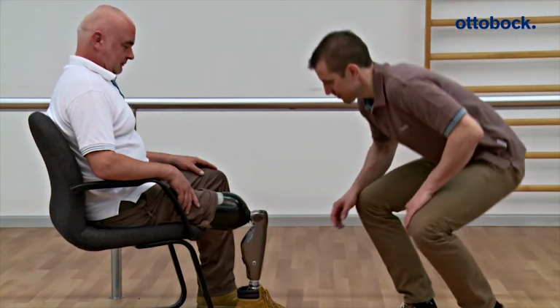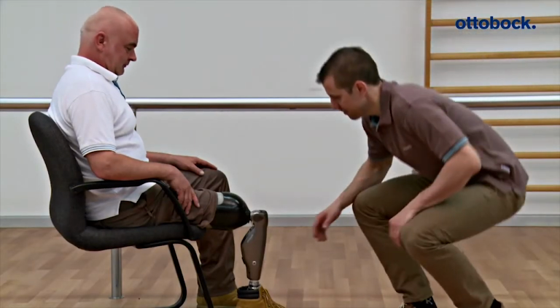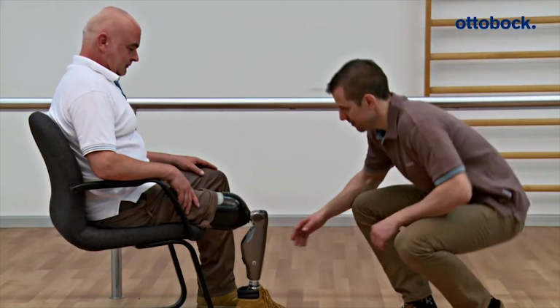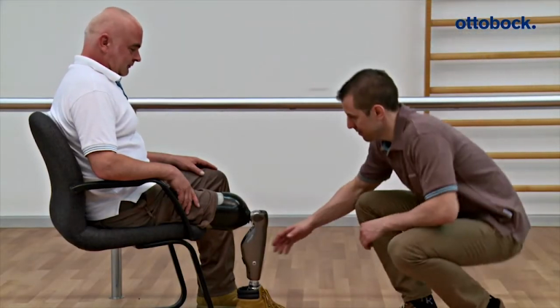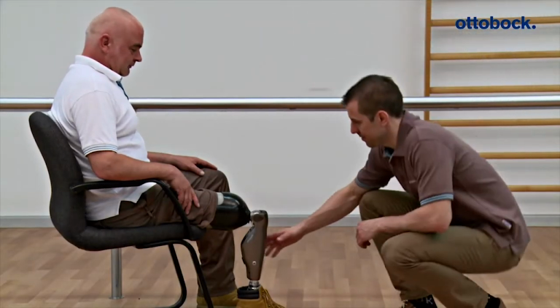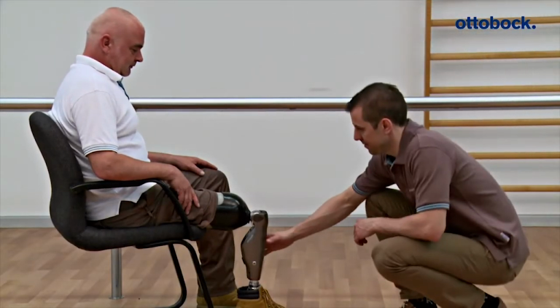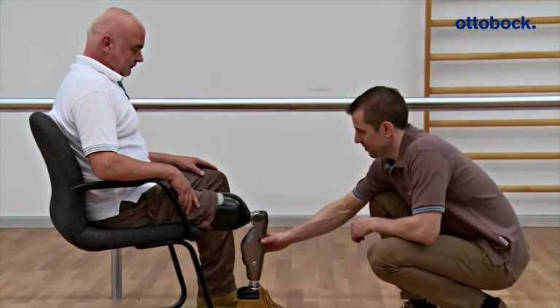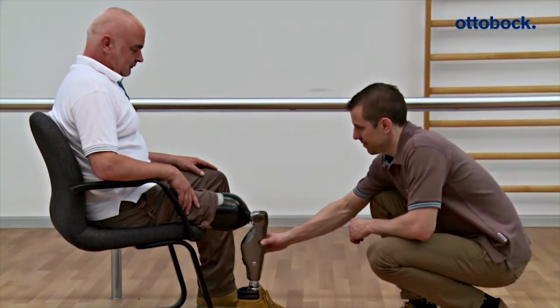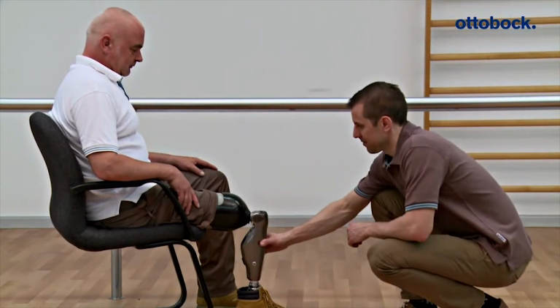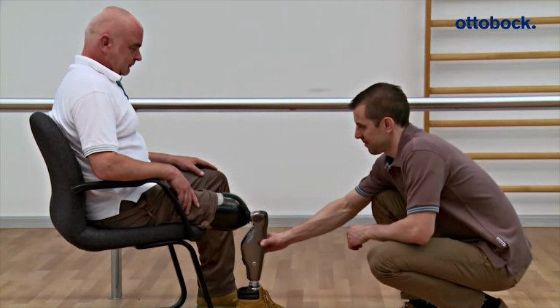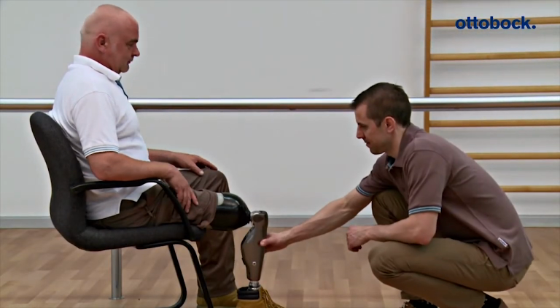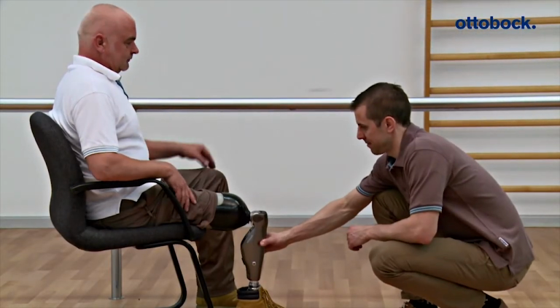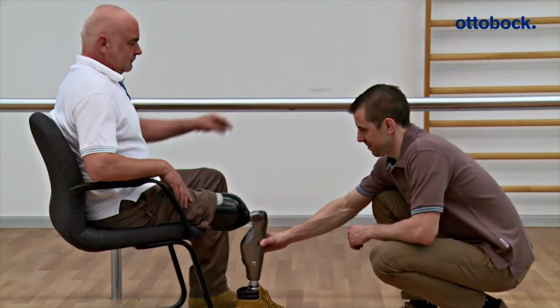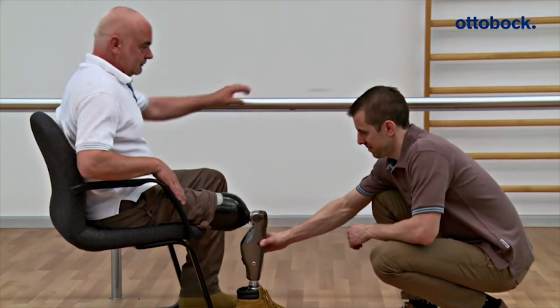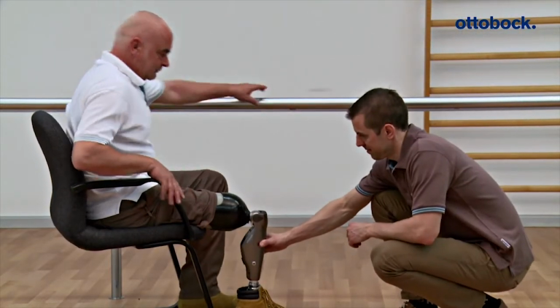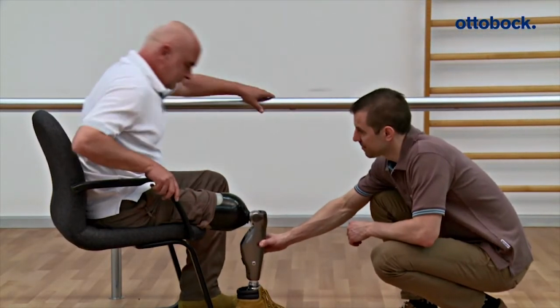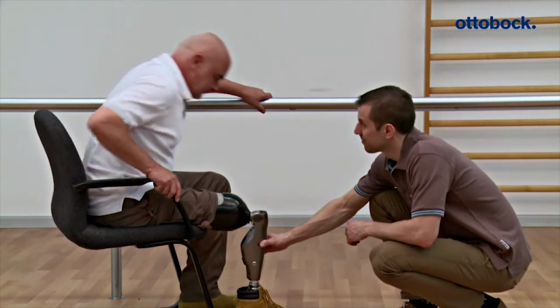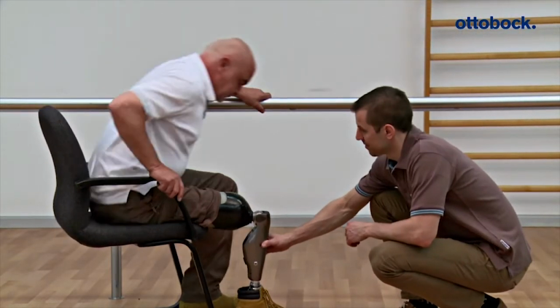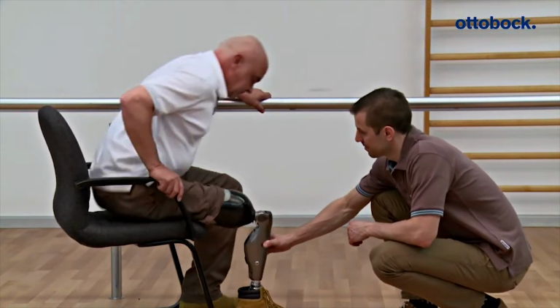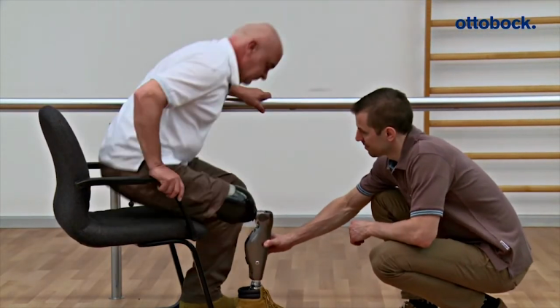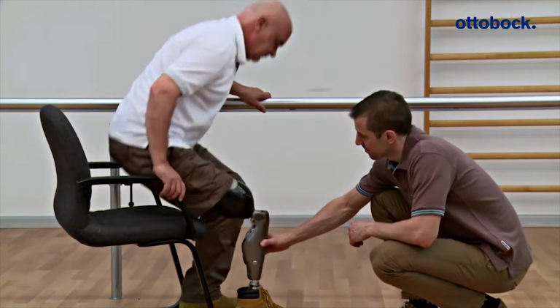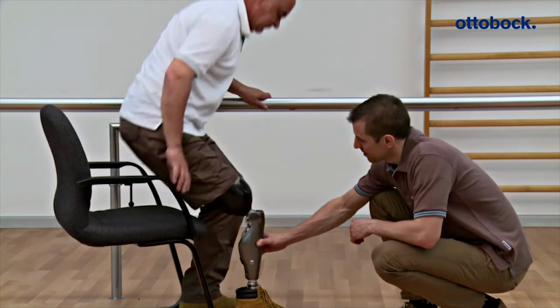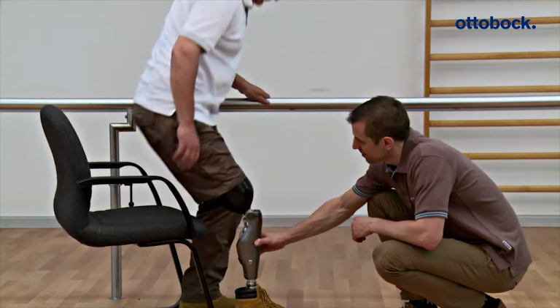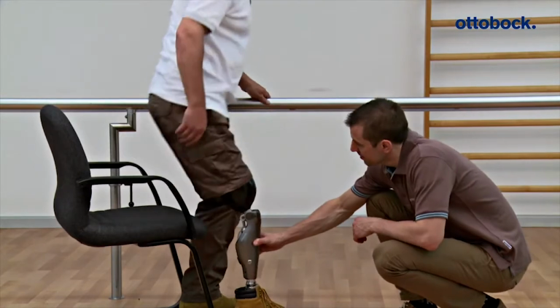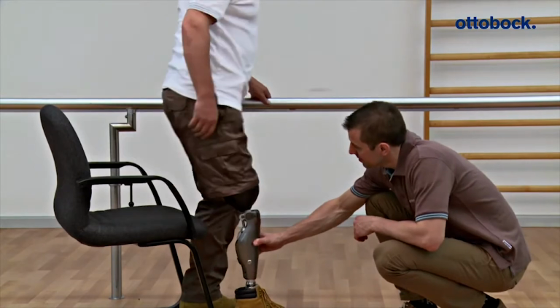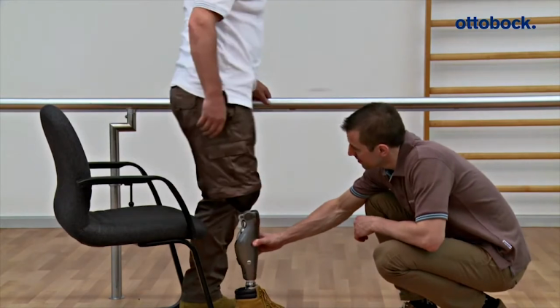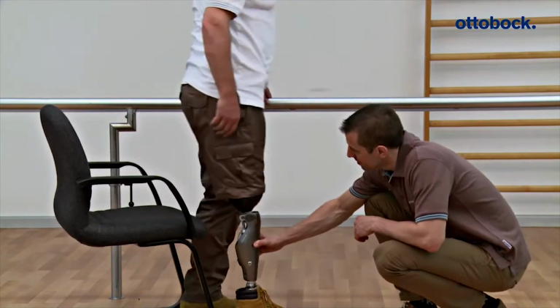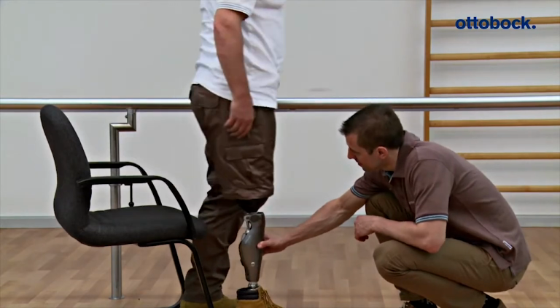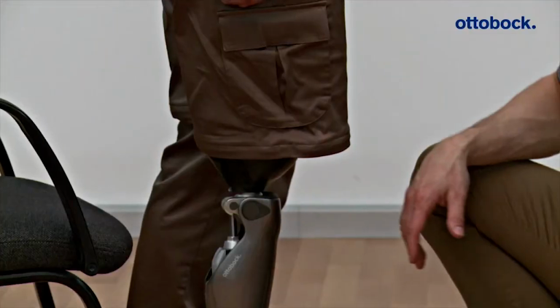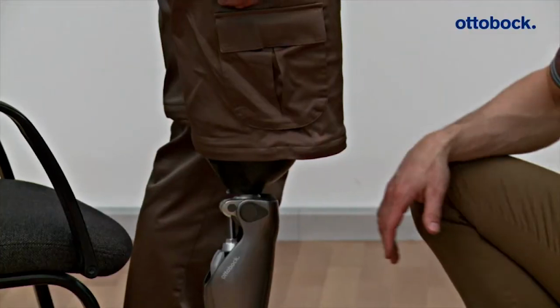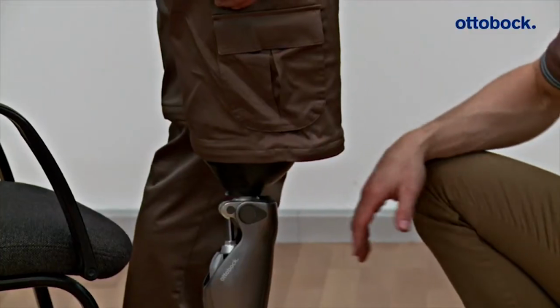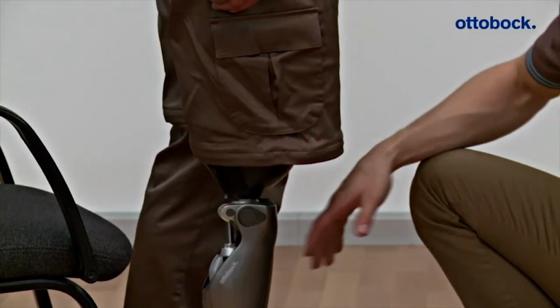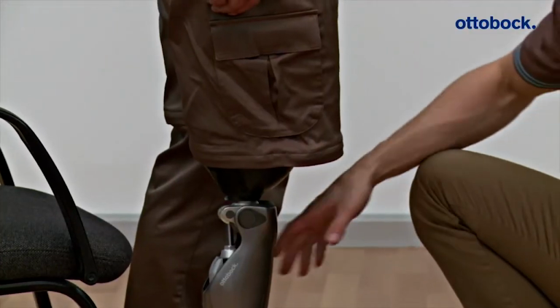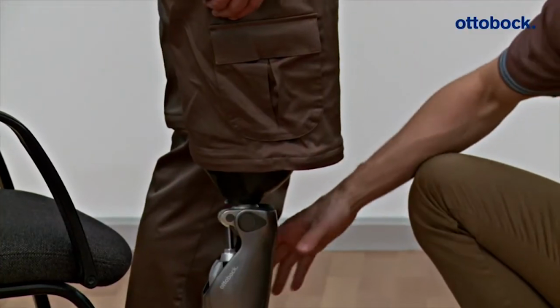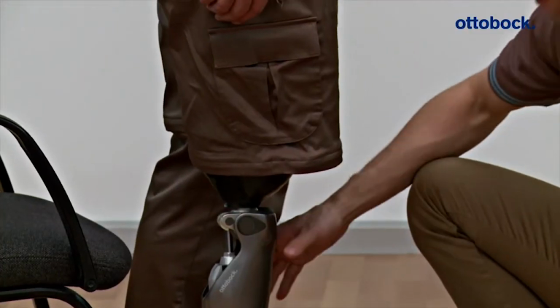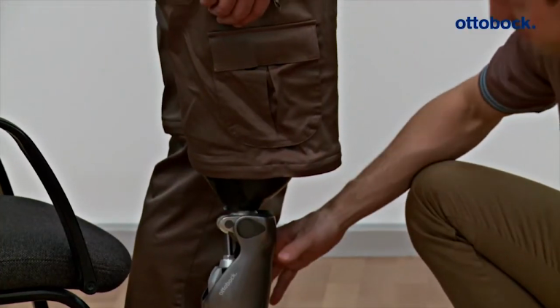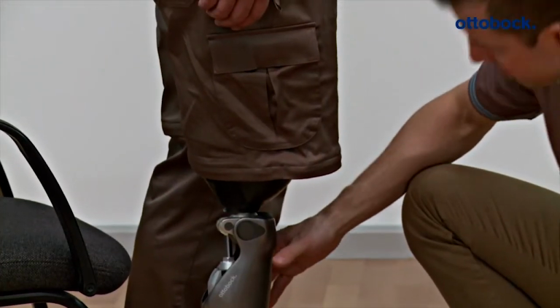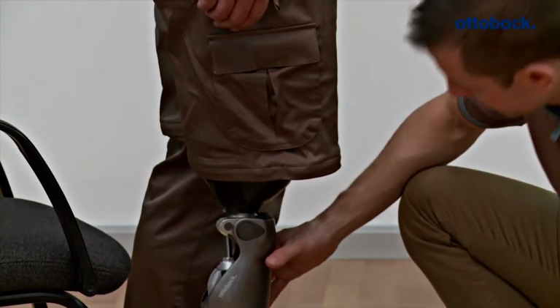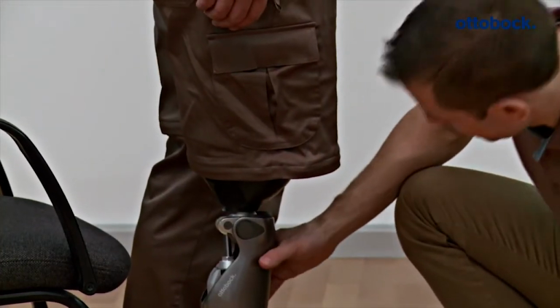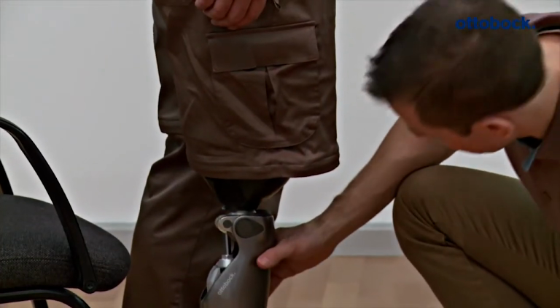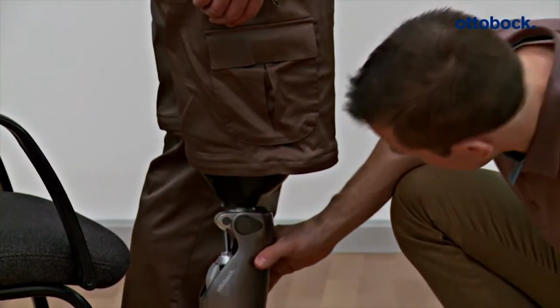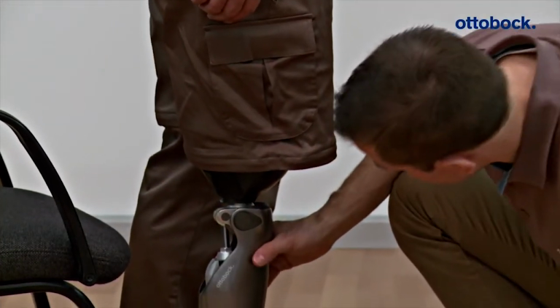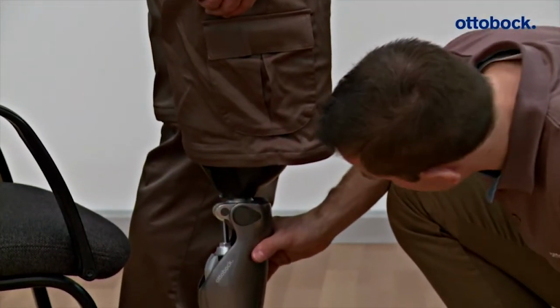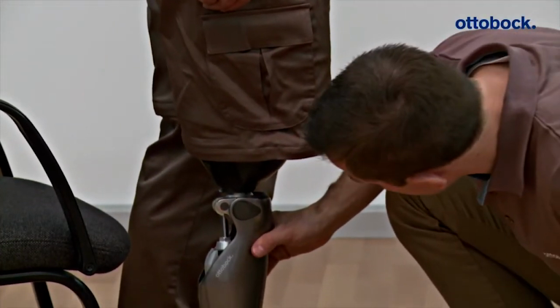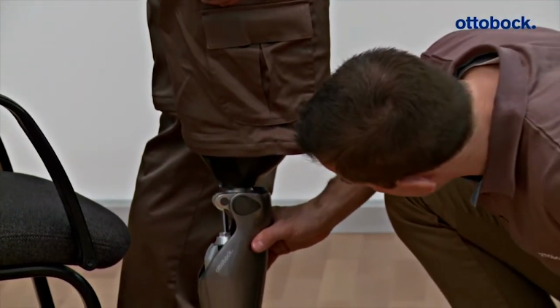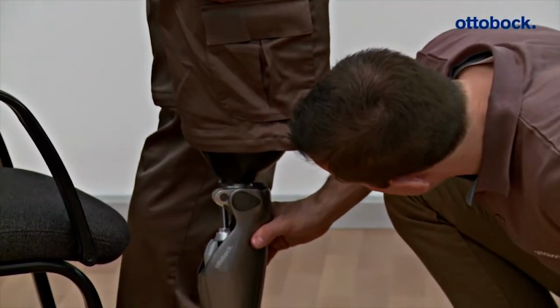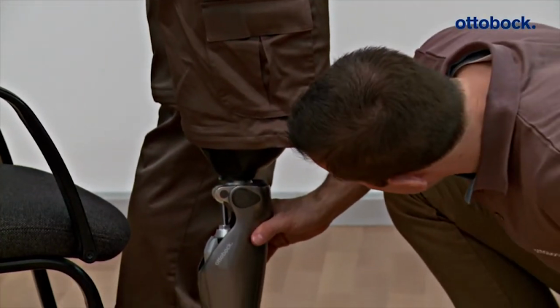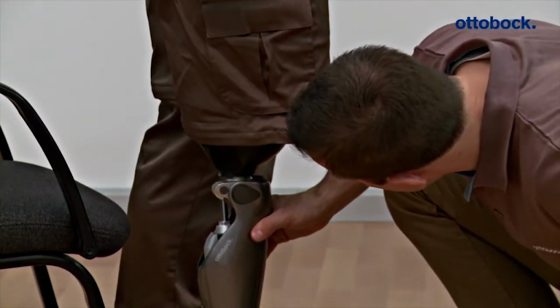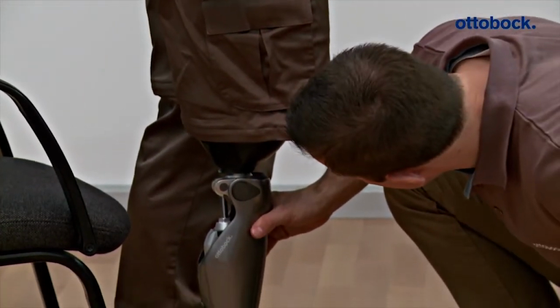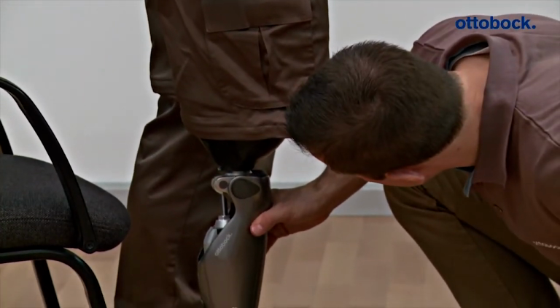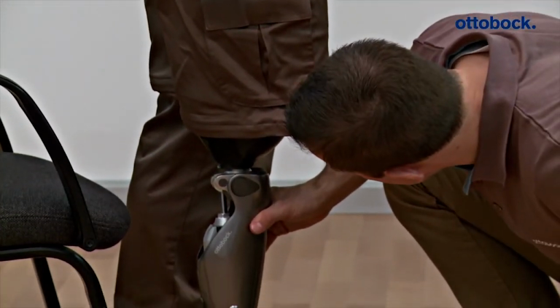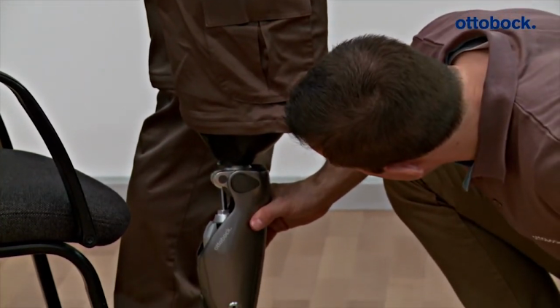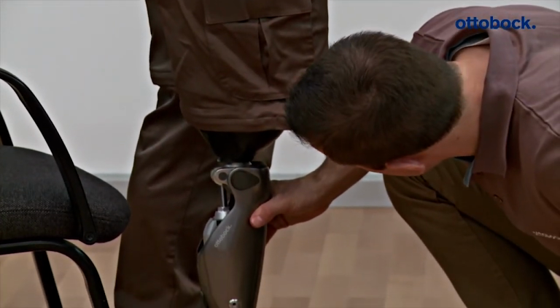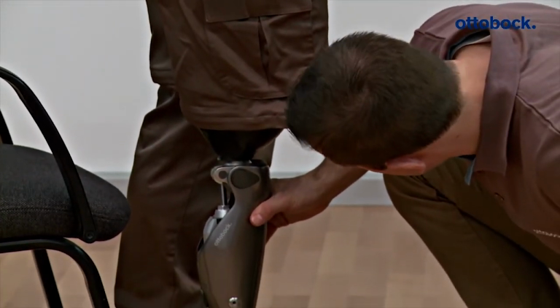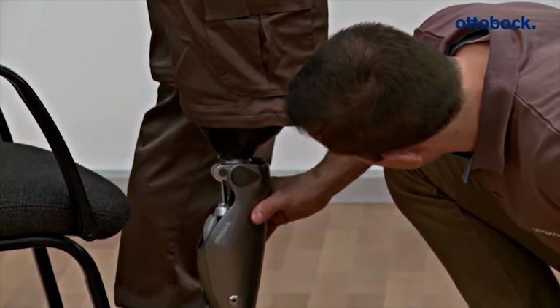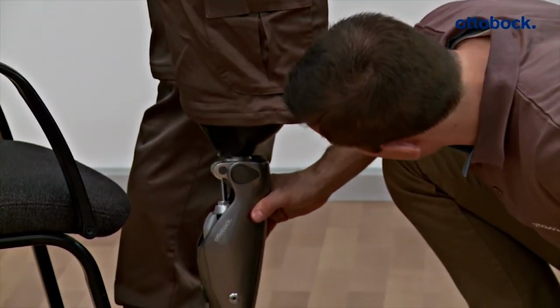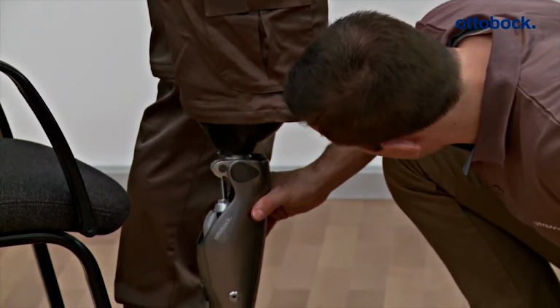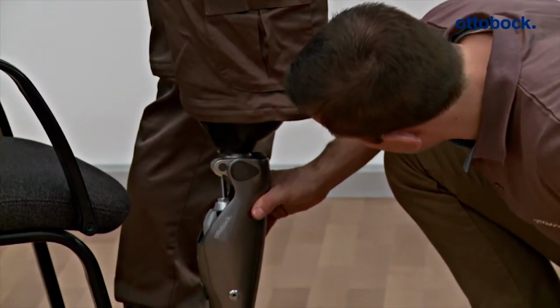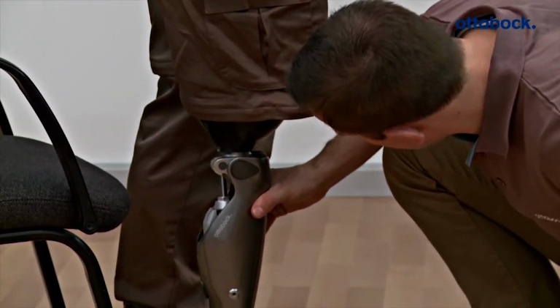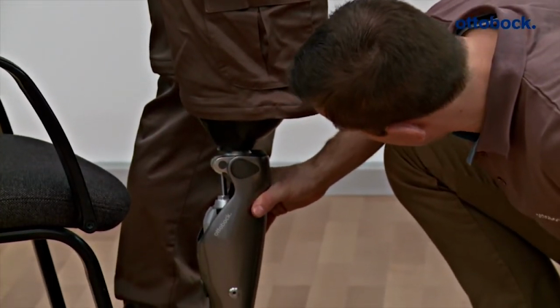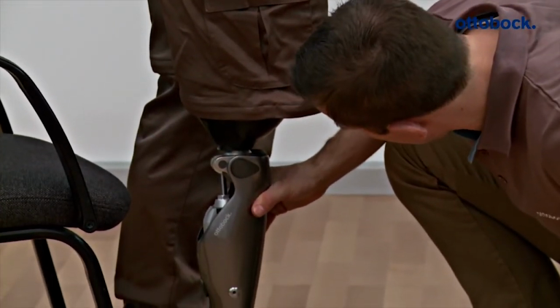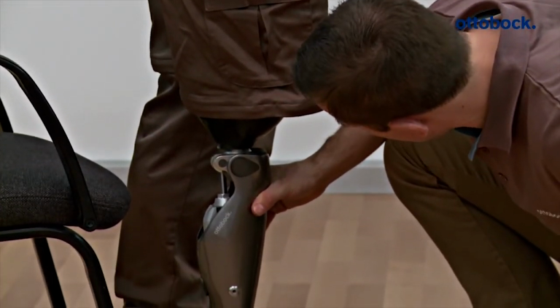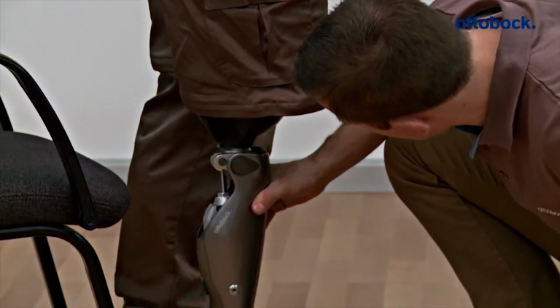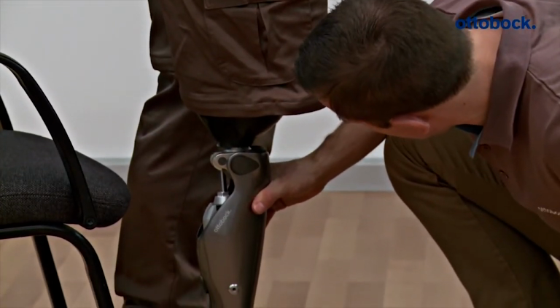Finally, the constructed prosthesis is checked once more on the user for sufficient distance under a load in a static situation.